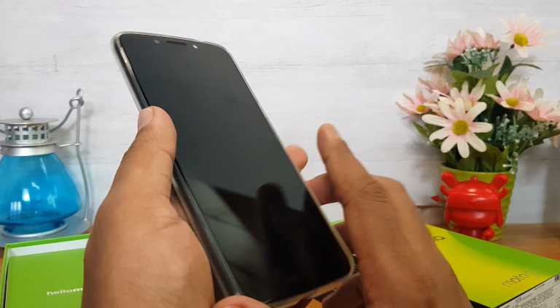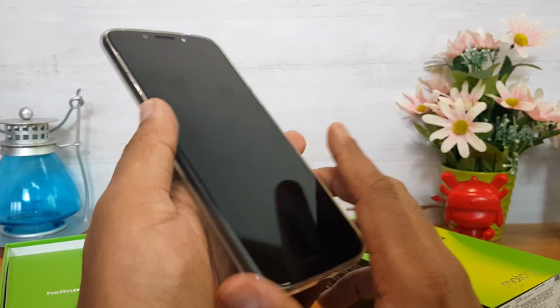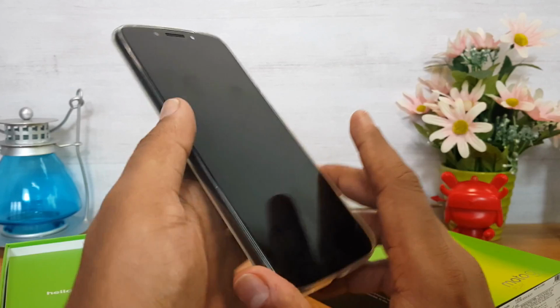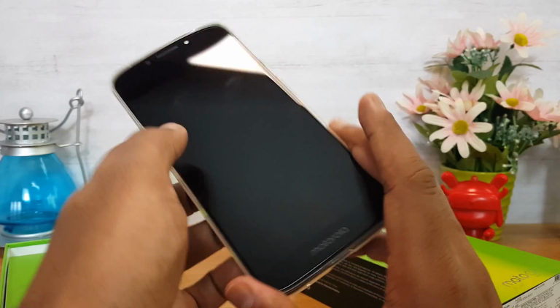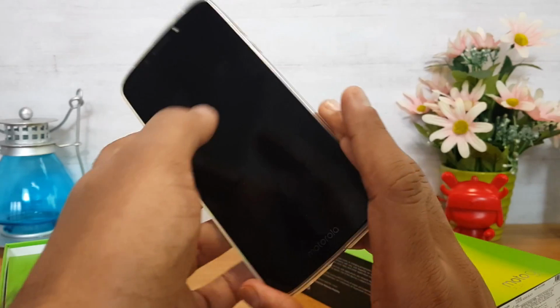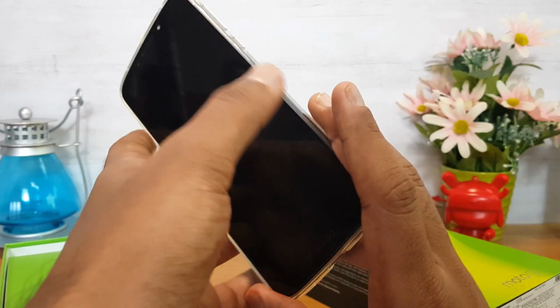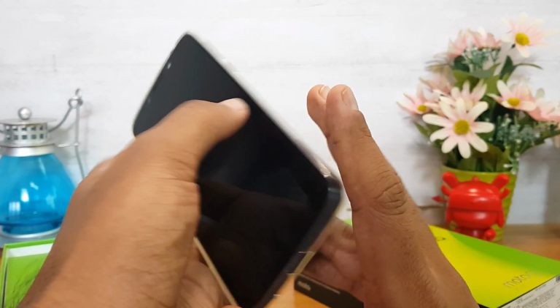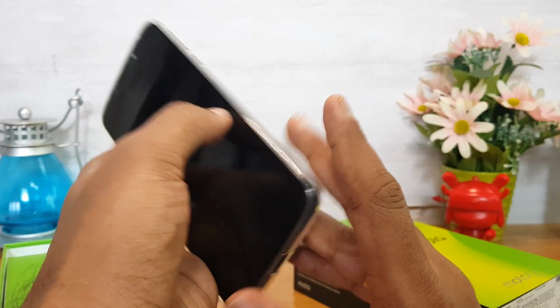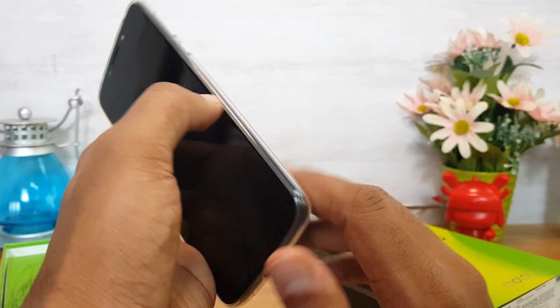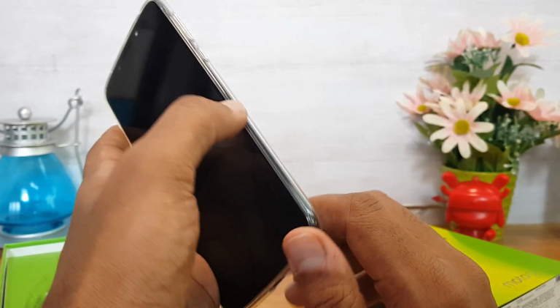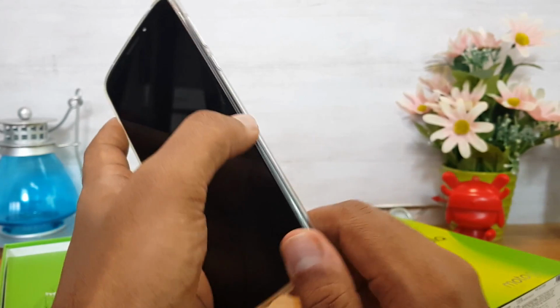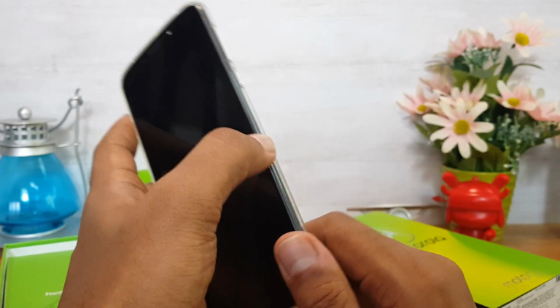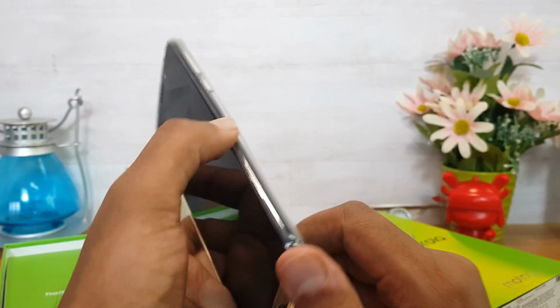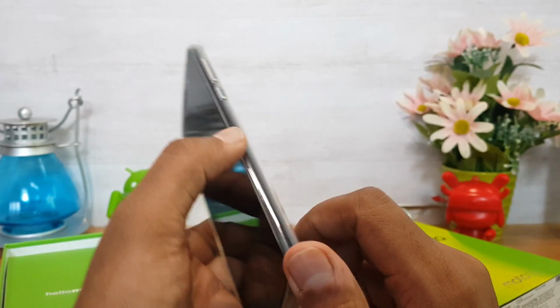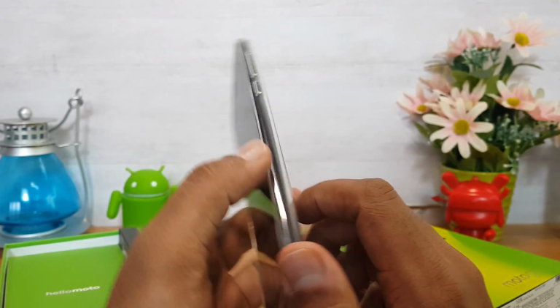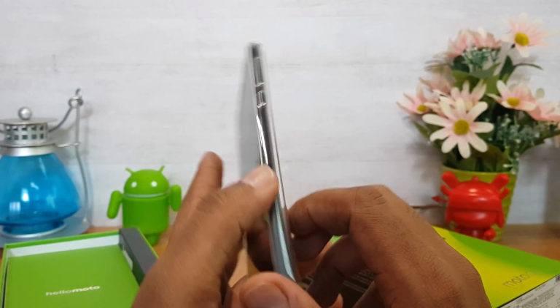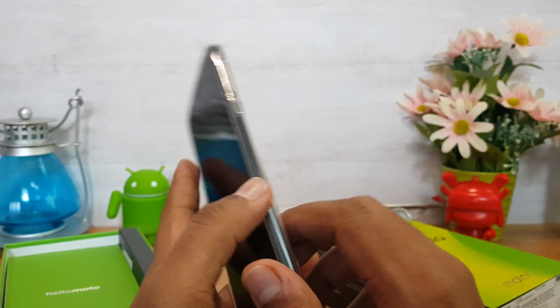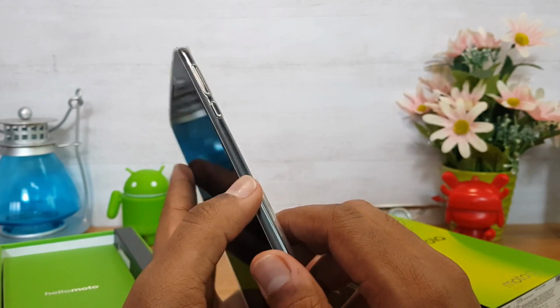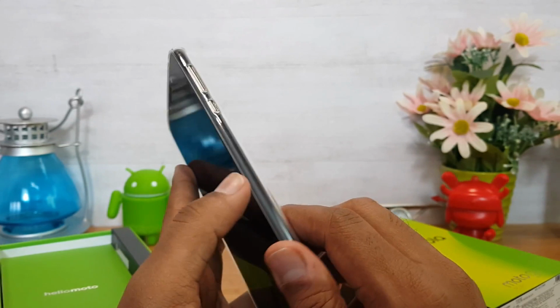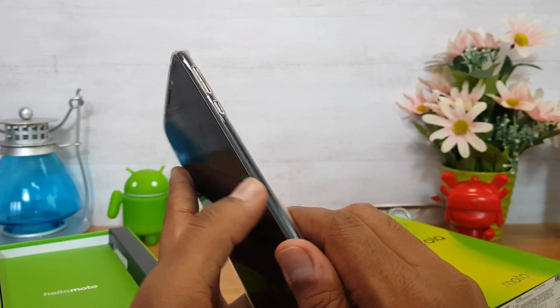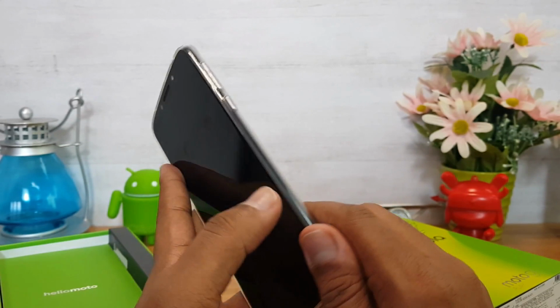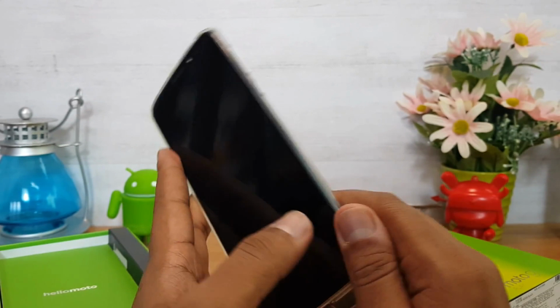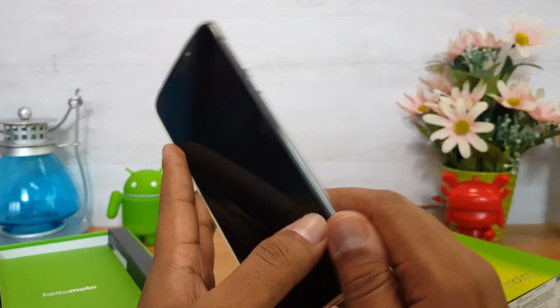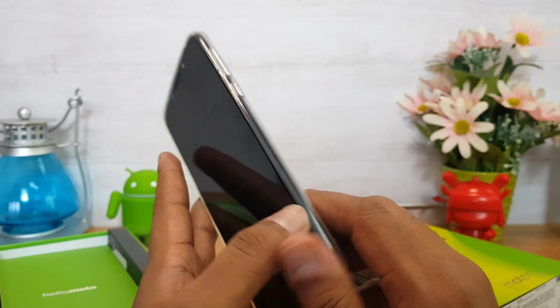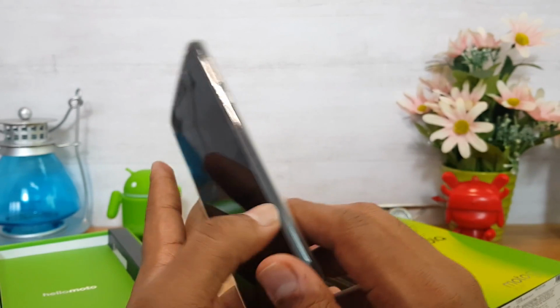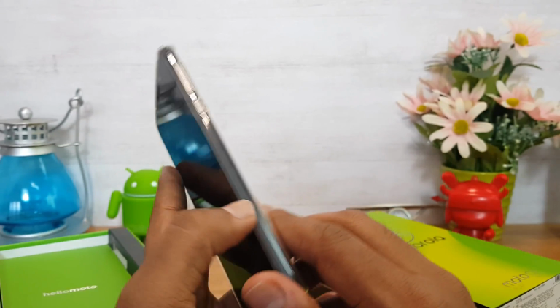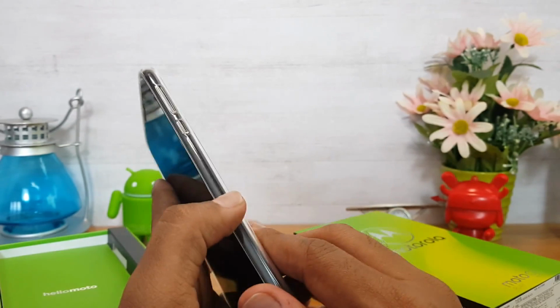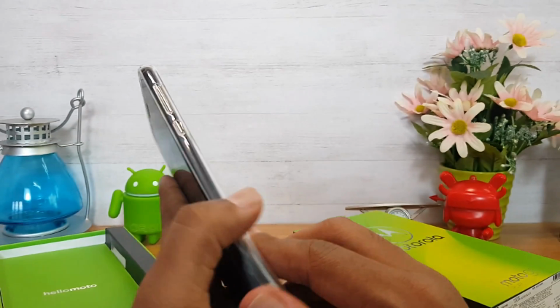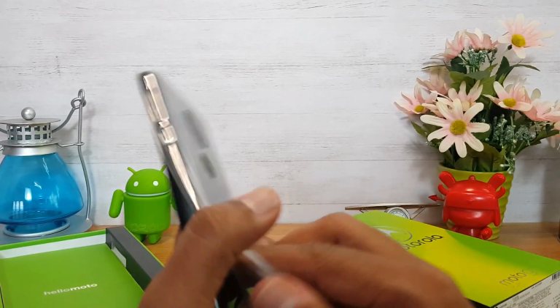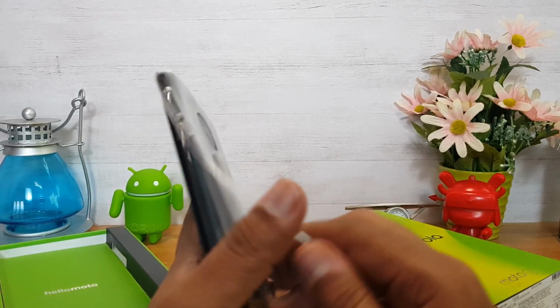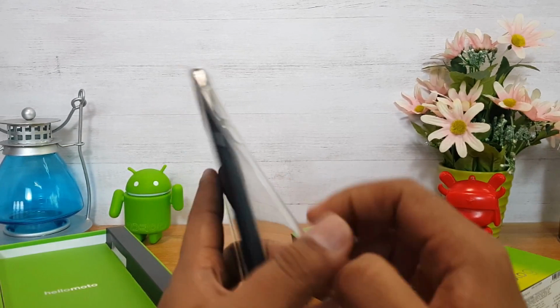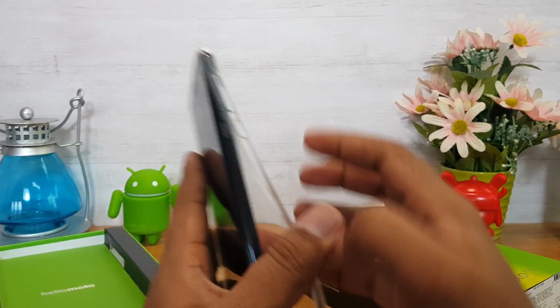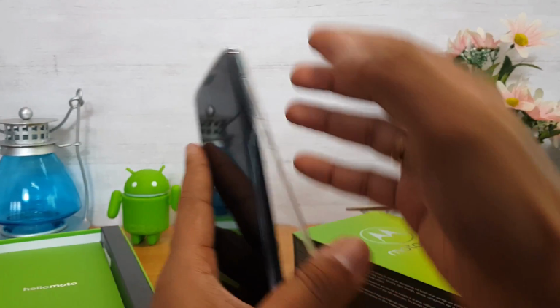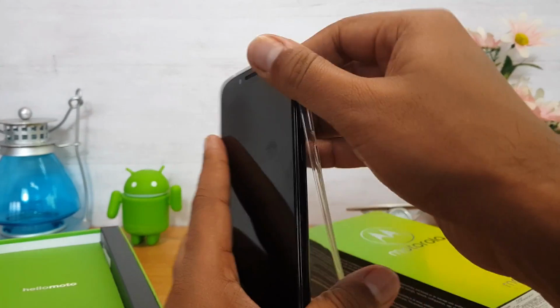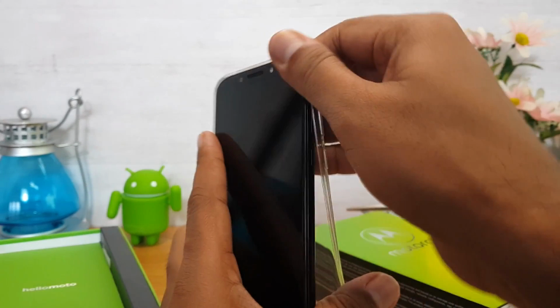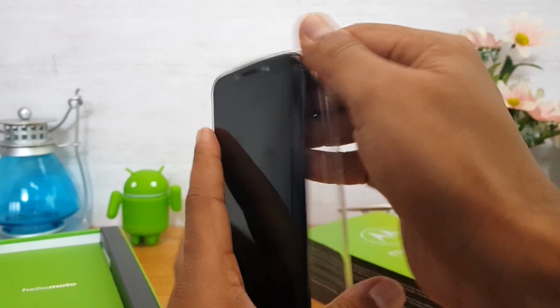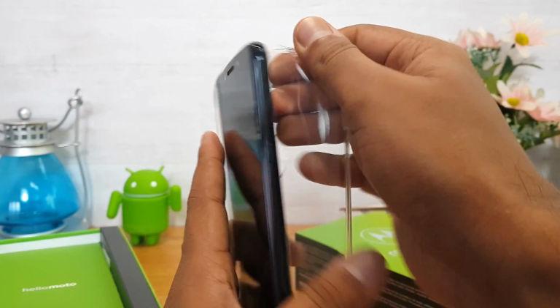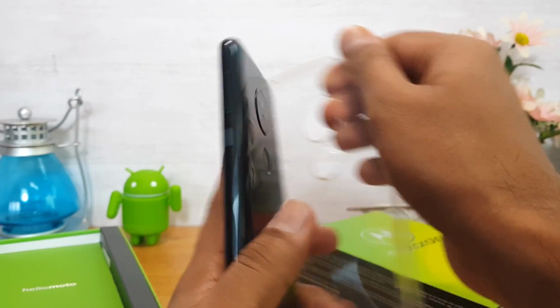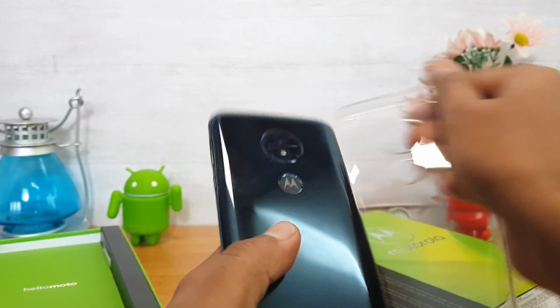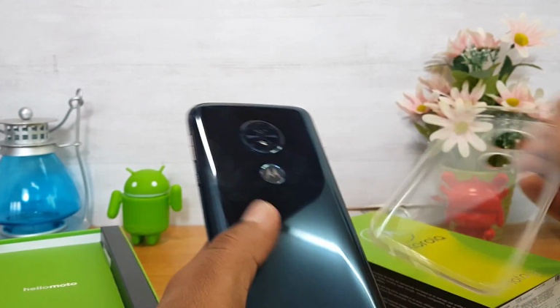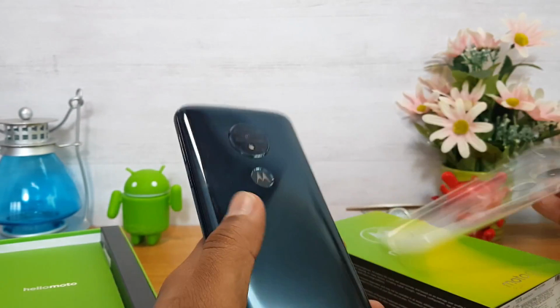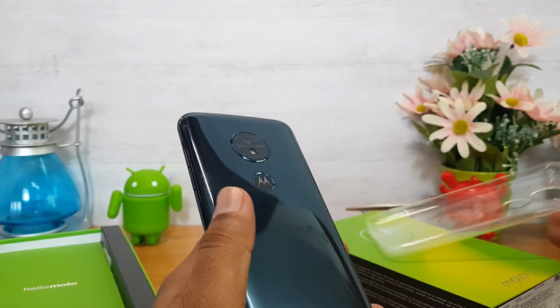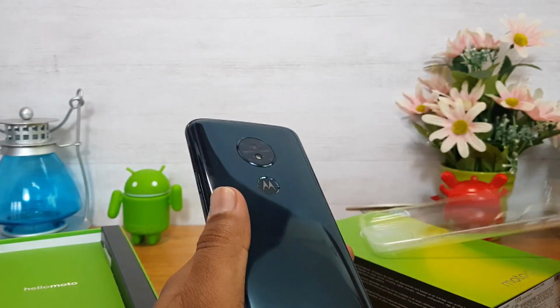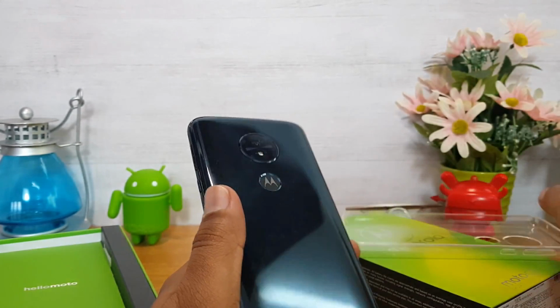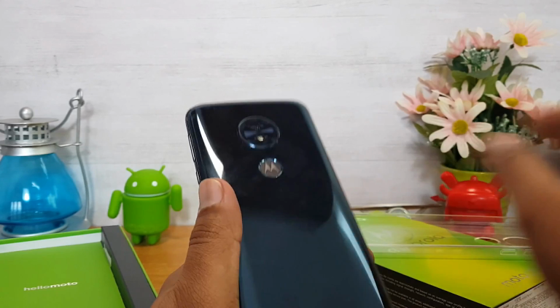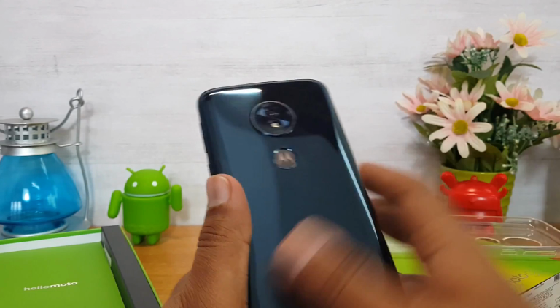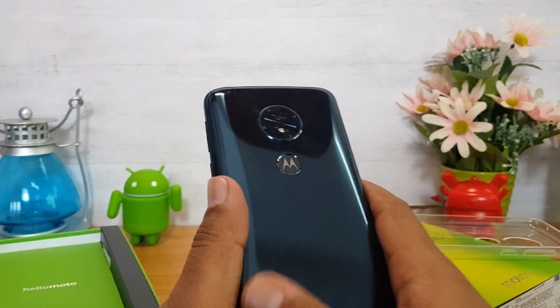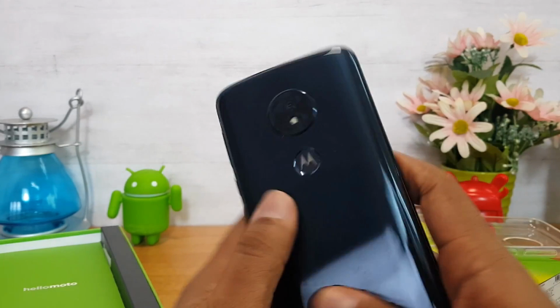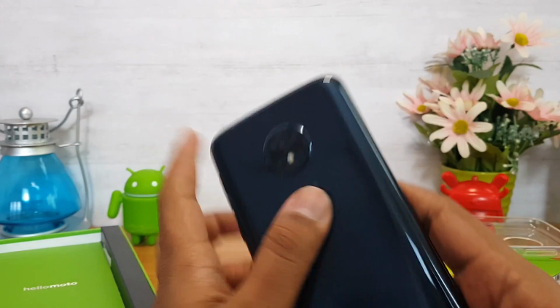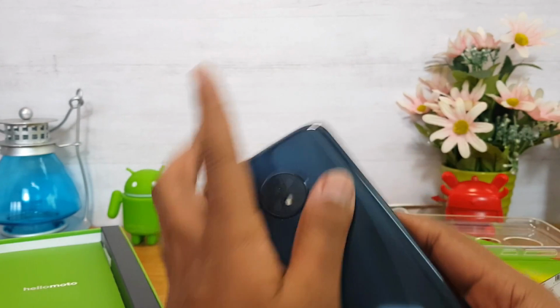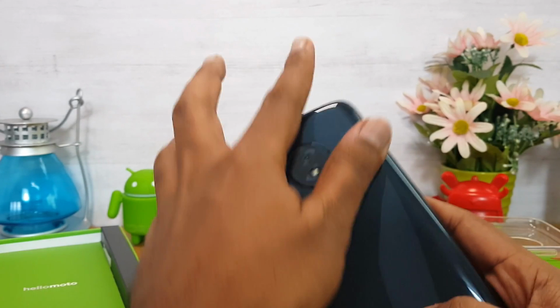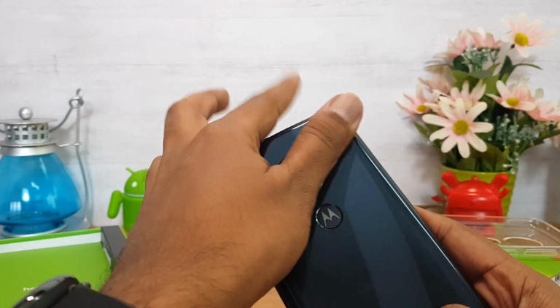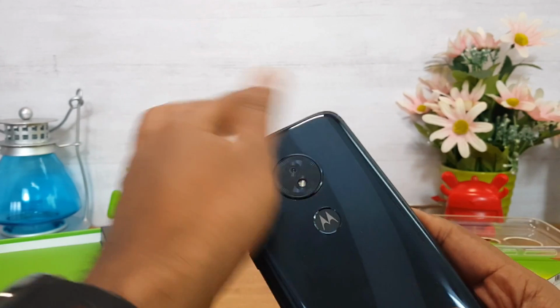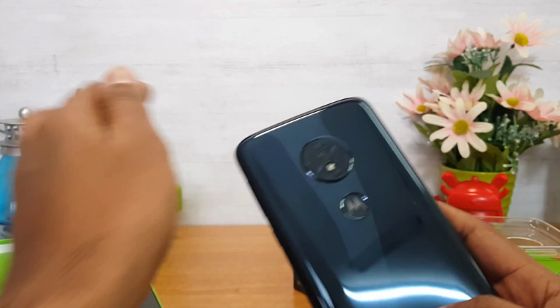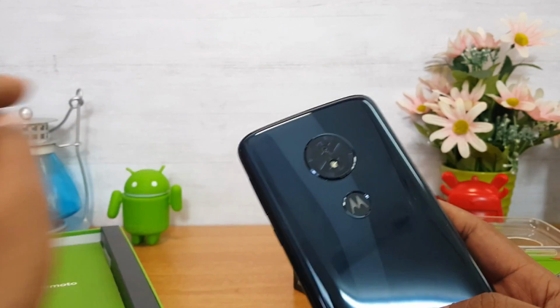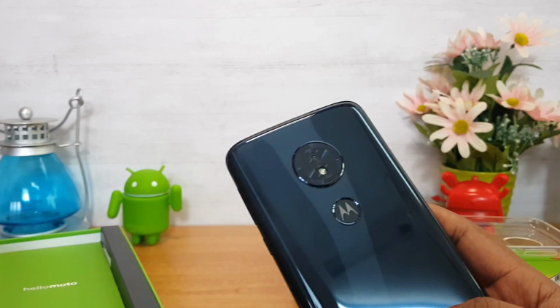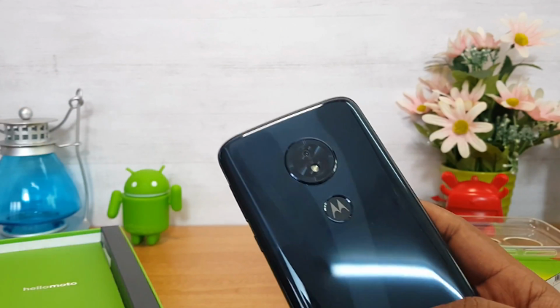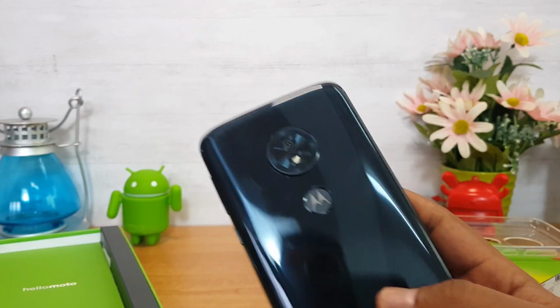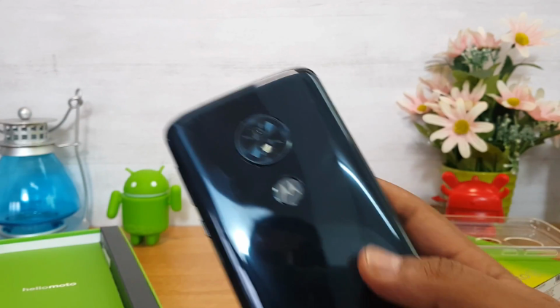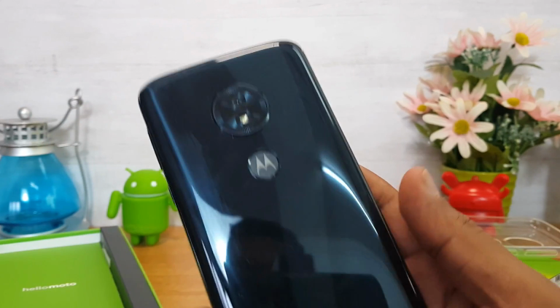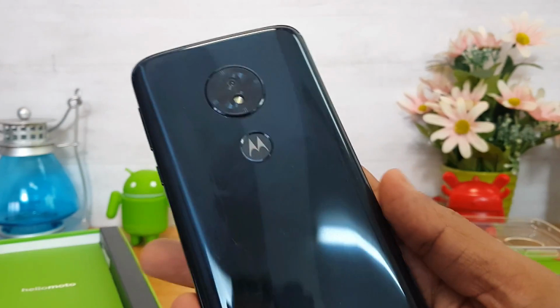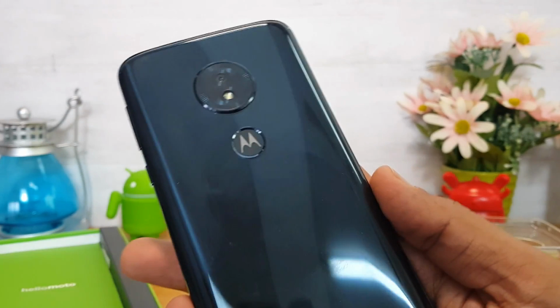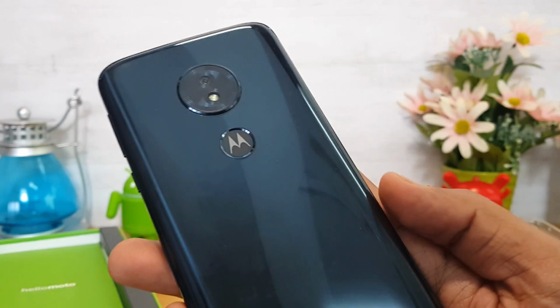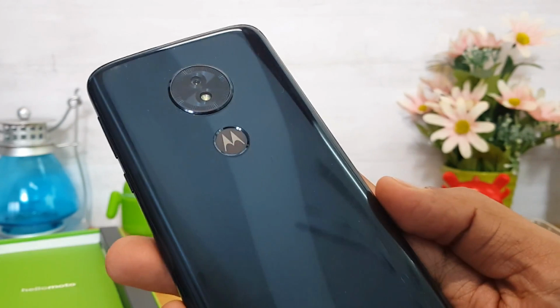There is a silicone case — a general TPU case included in the box. And here is the smartphone itself — this is the Moto G6 Play.